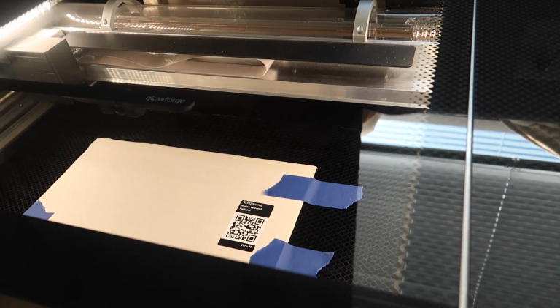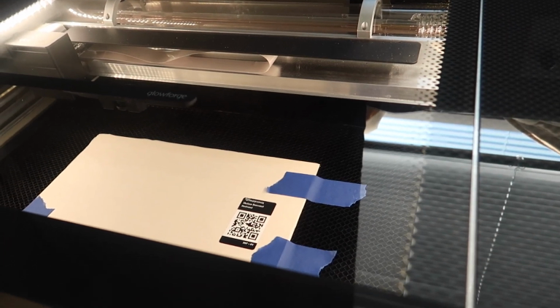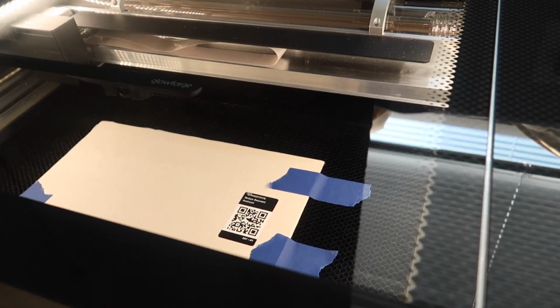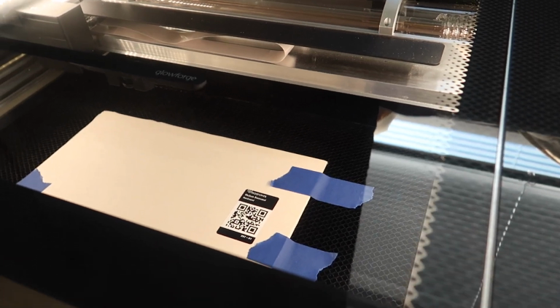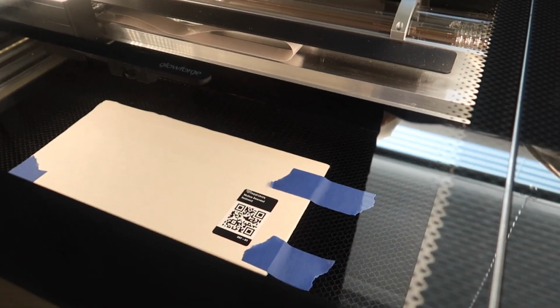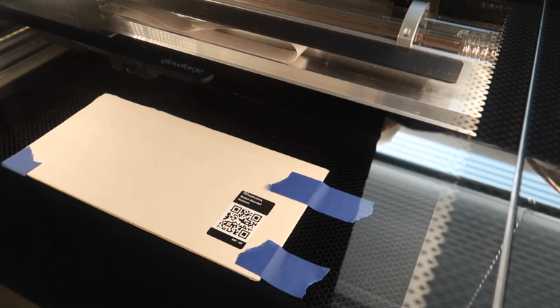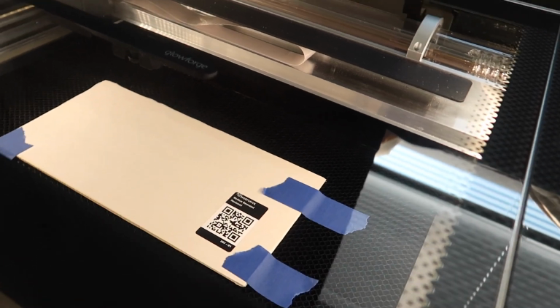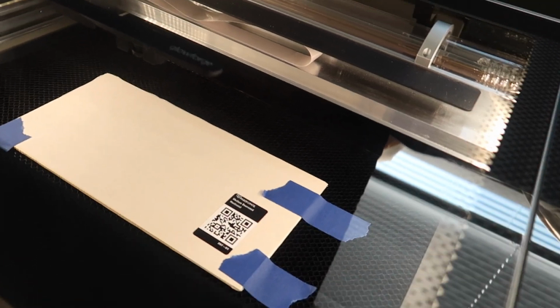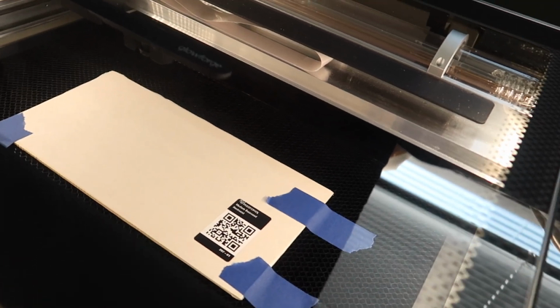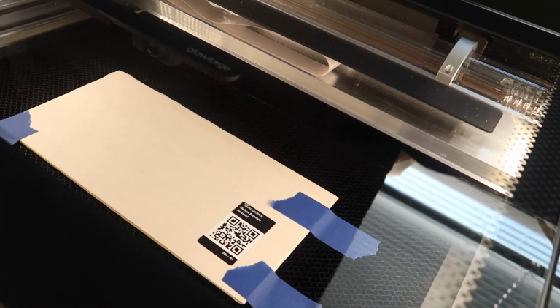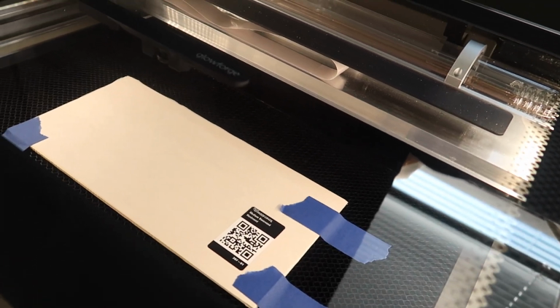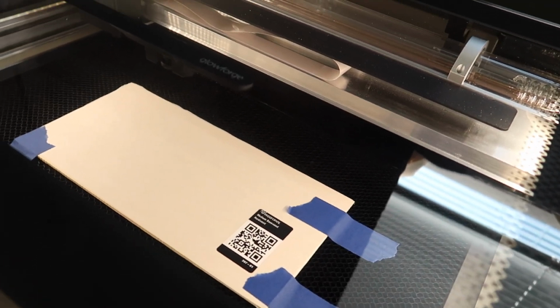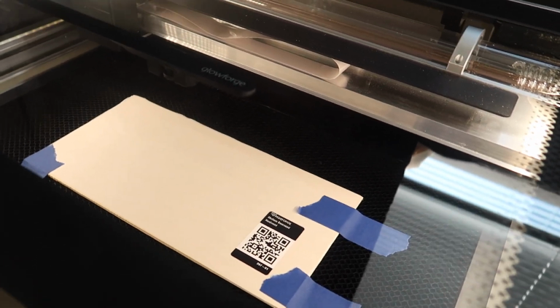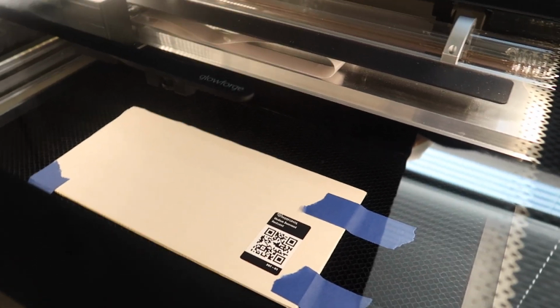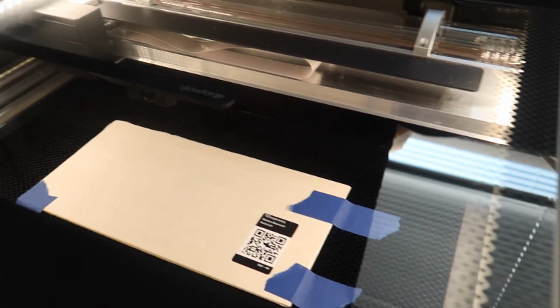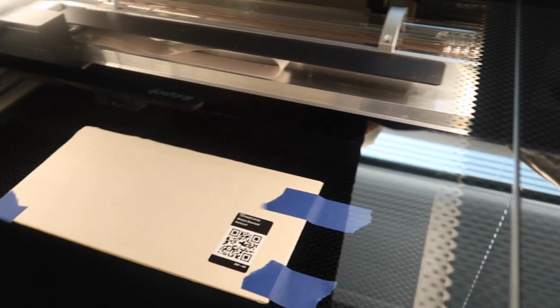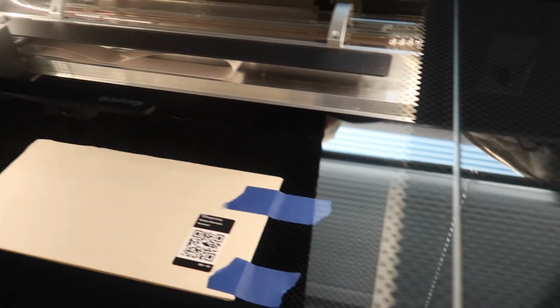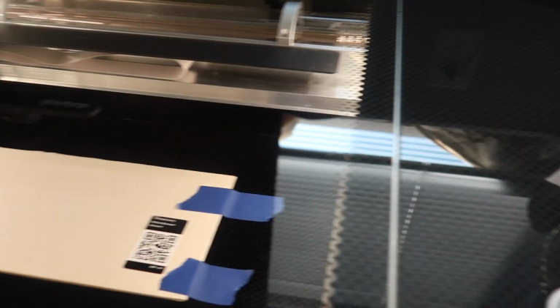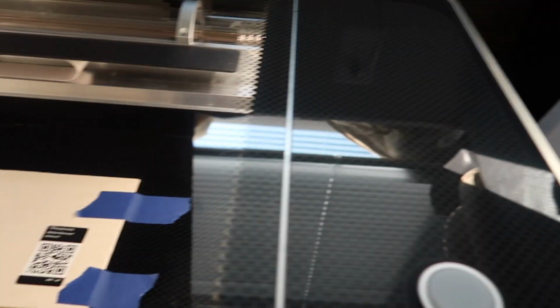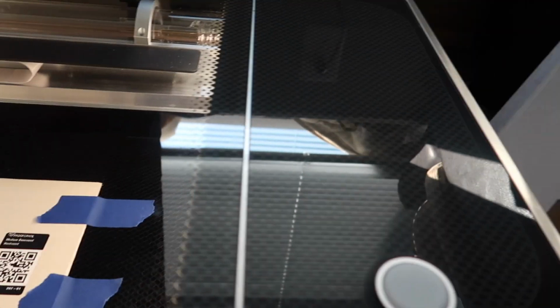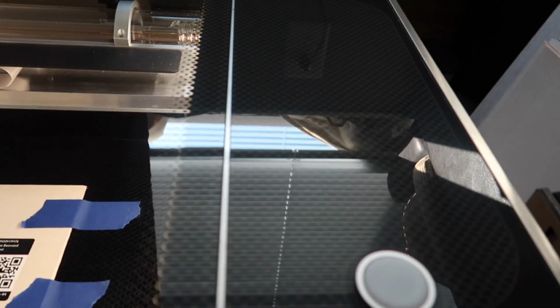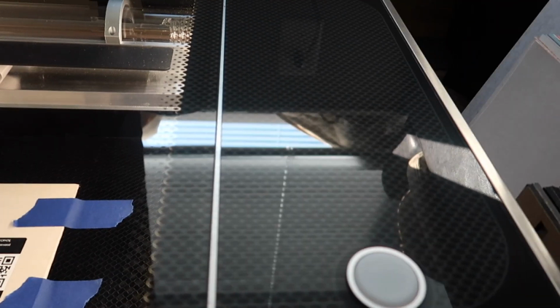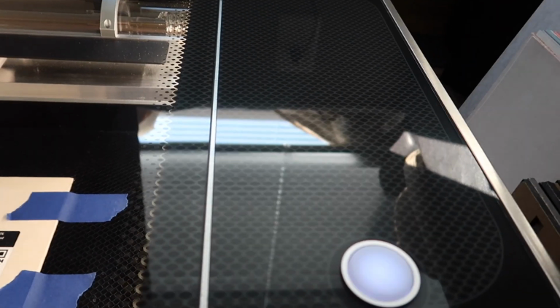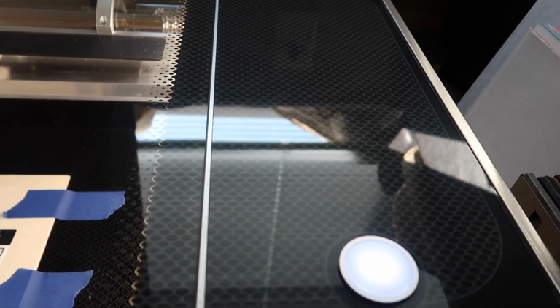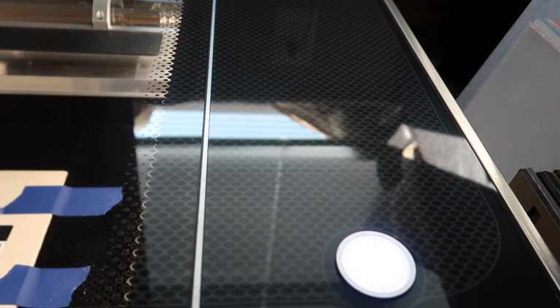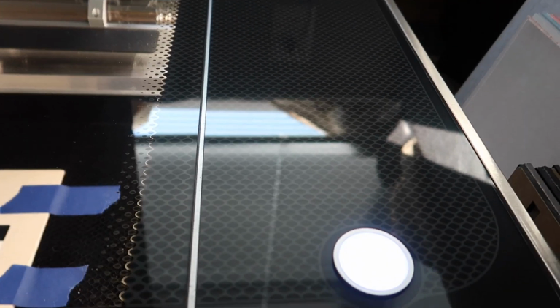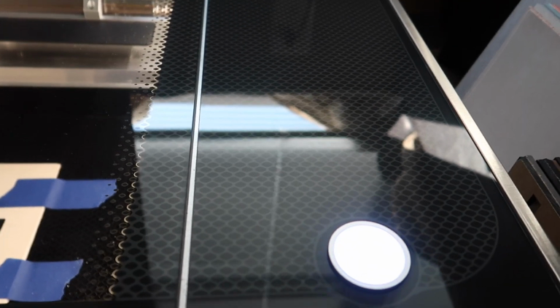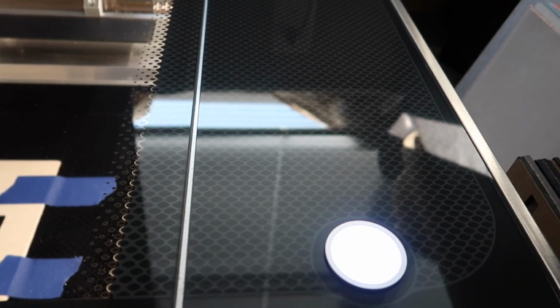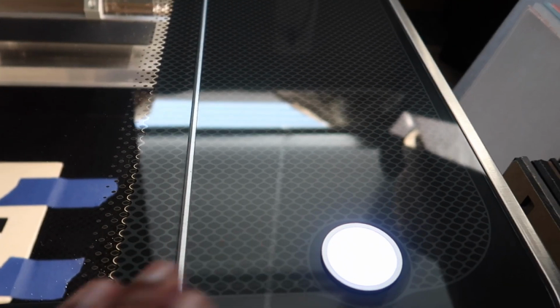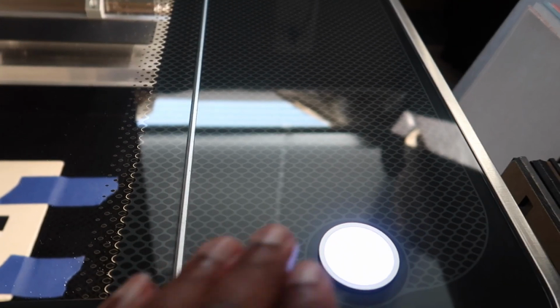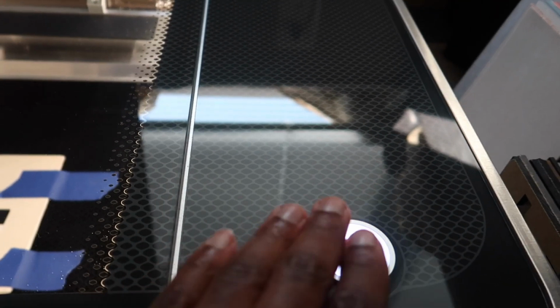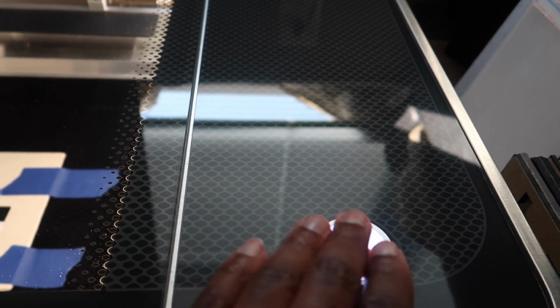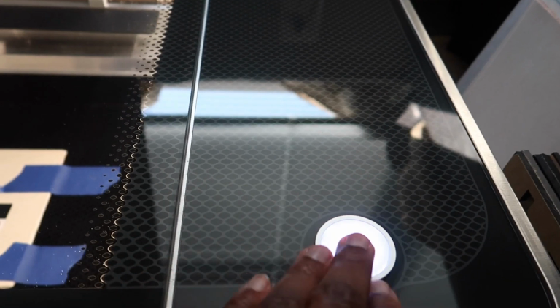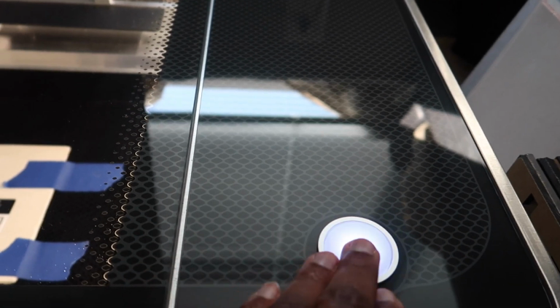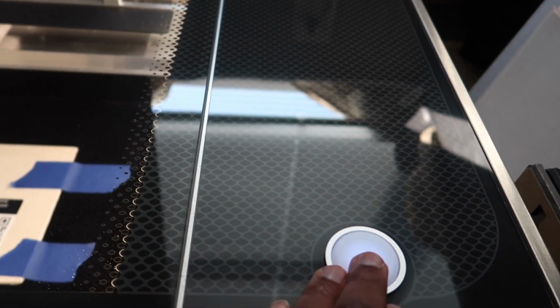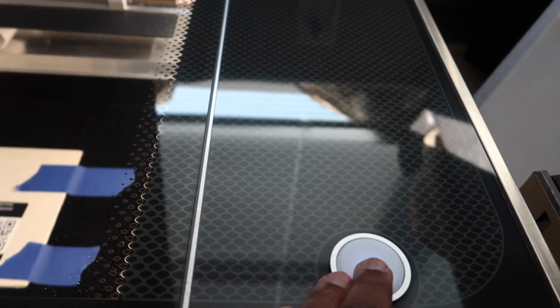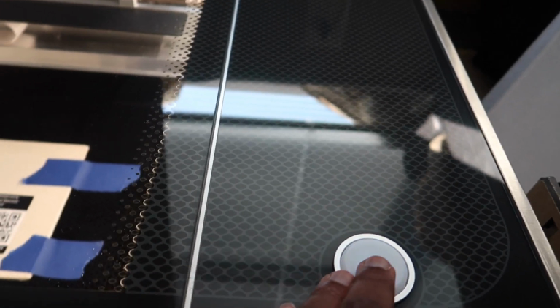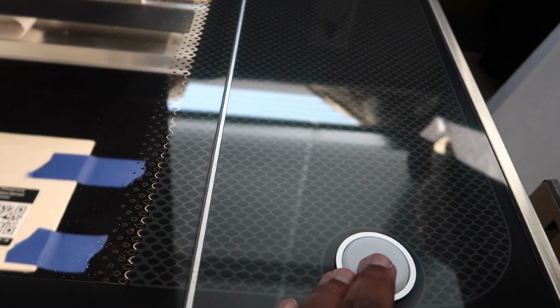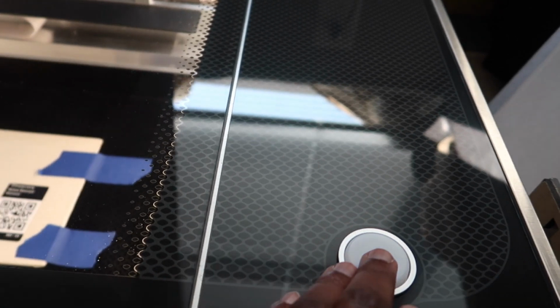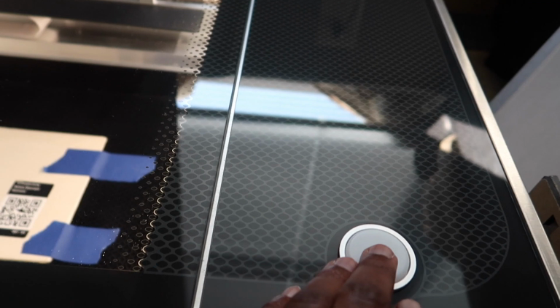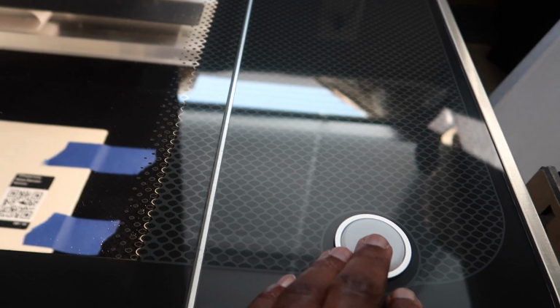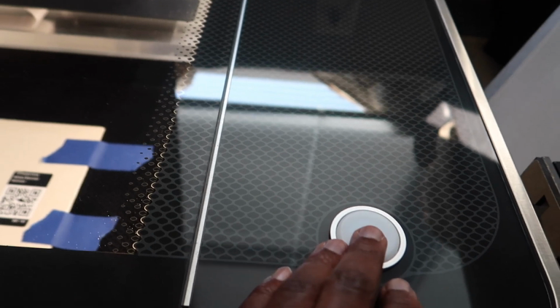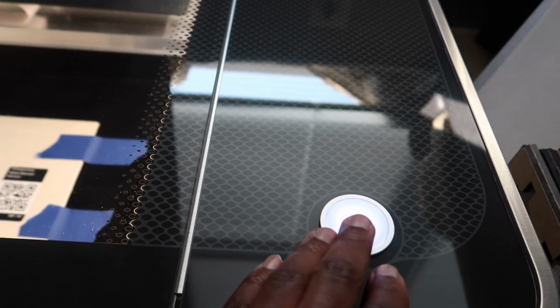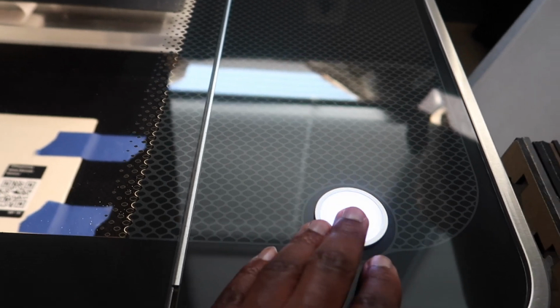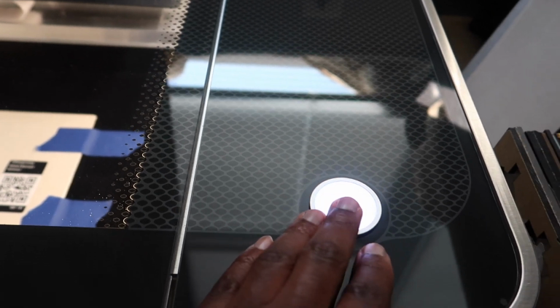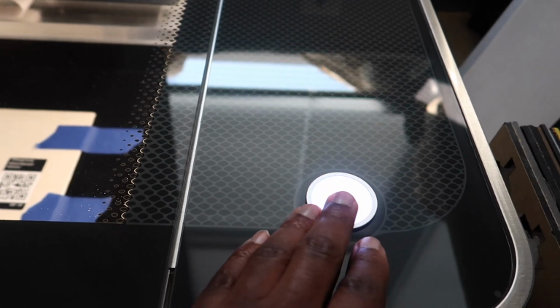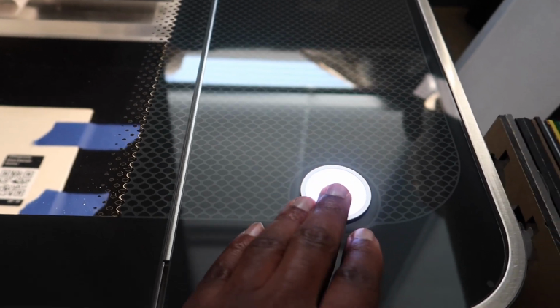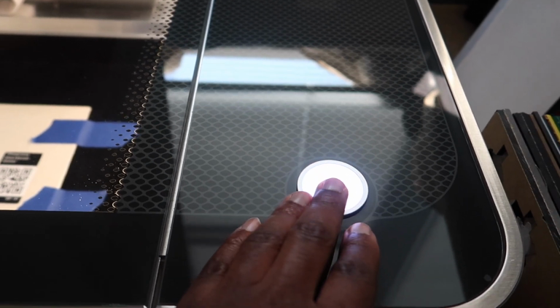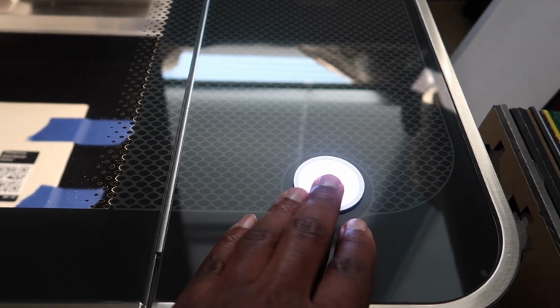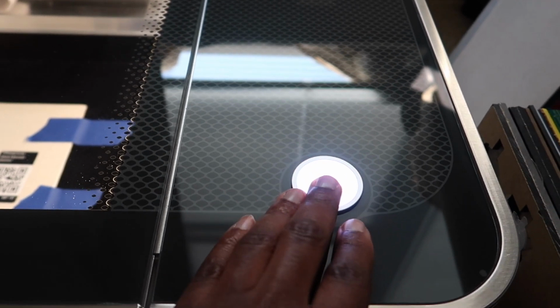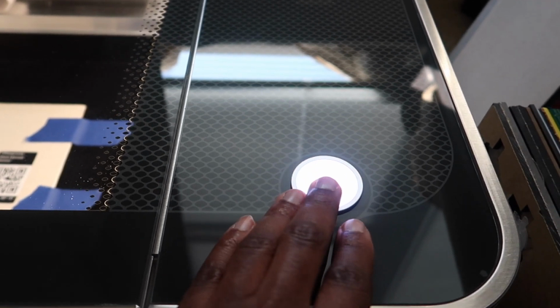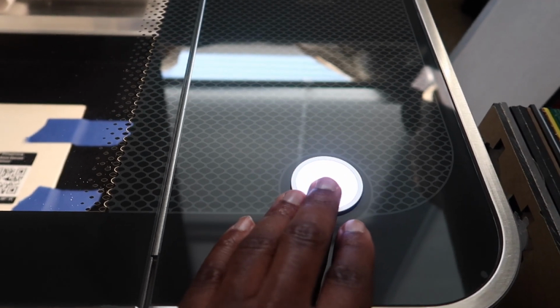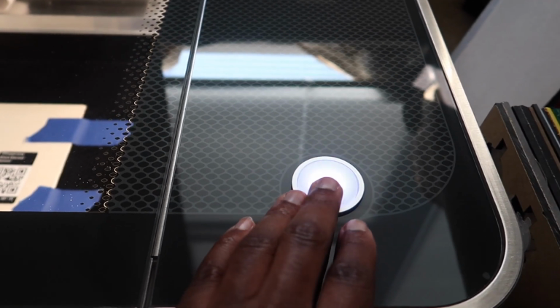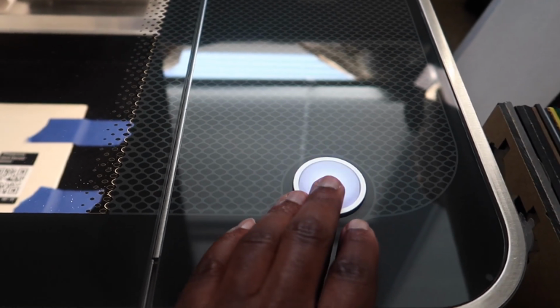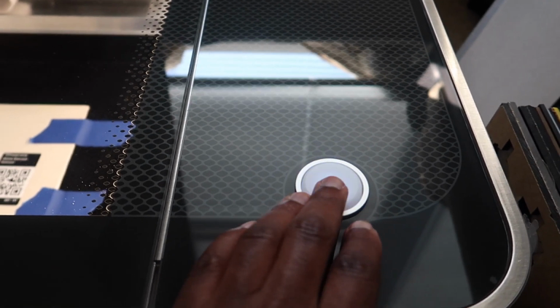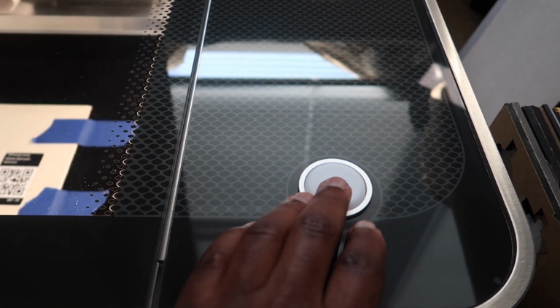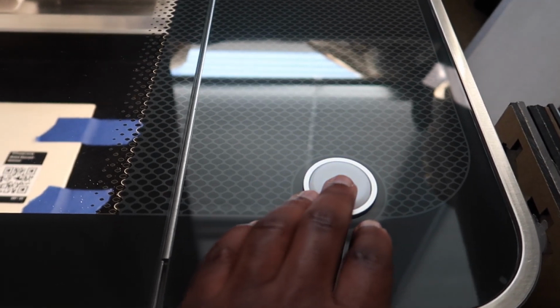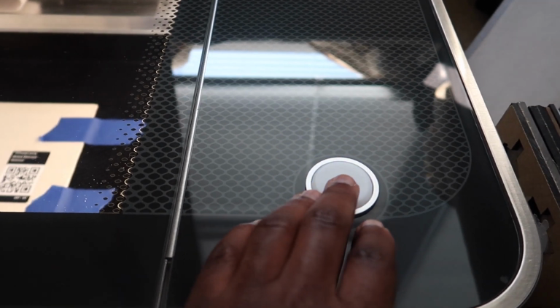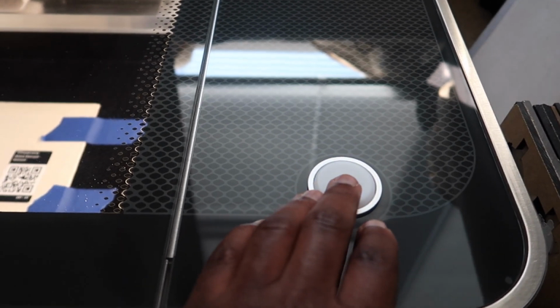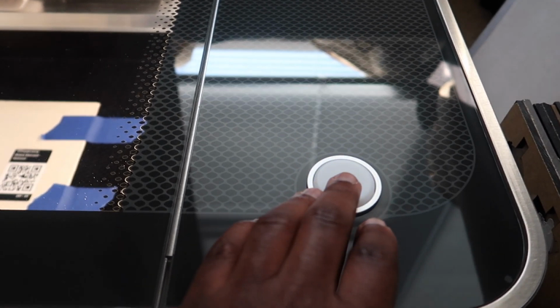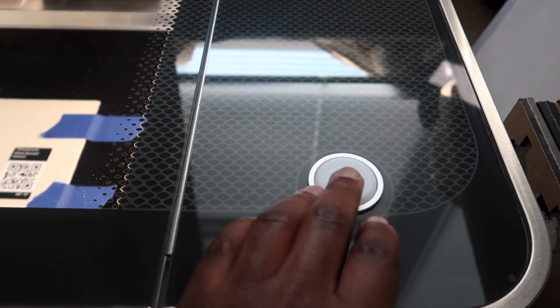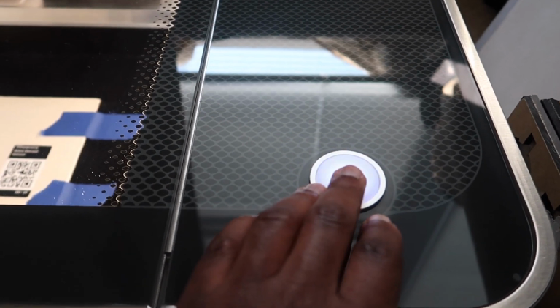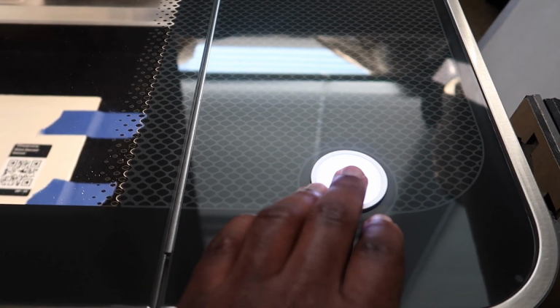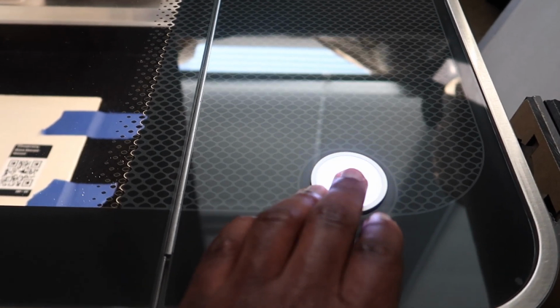This is like my favorite part of the laser — pressing the button. I will fight somebody over pressing this button. Let's press the button!